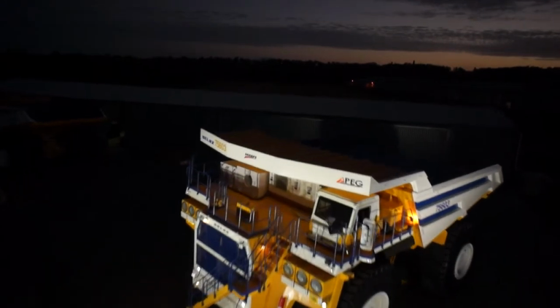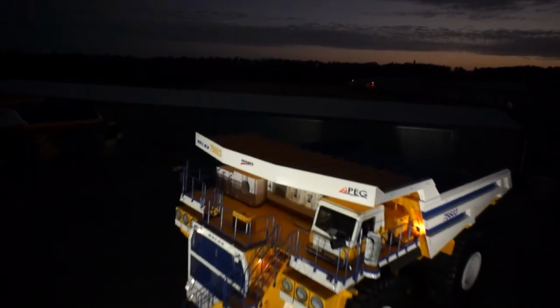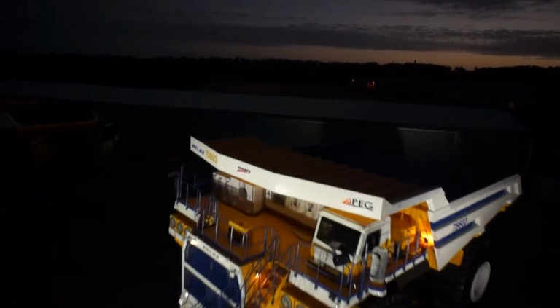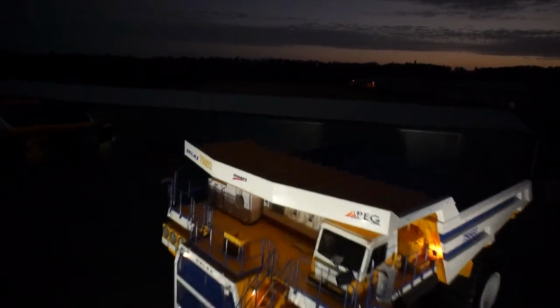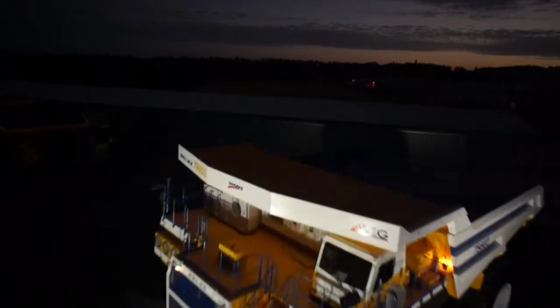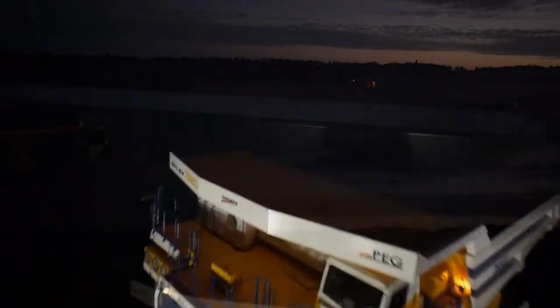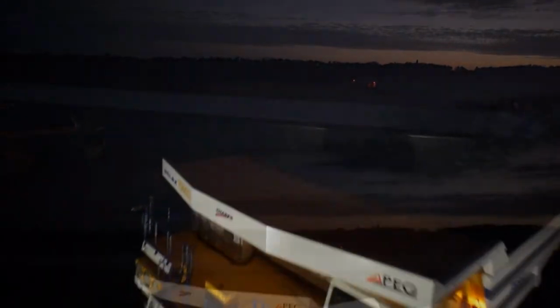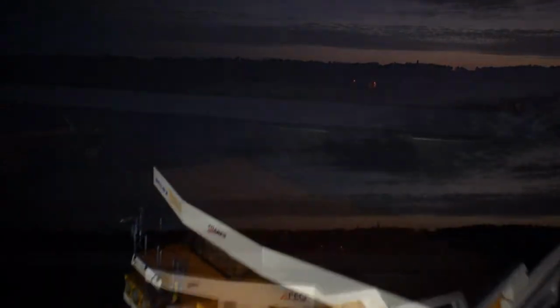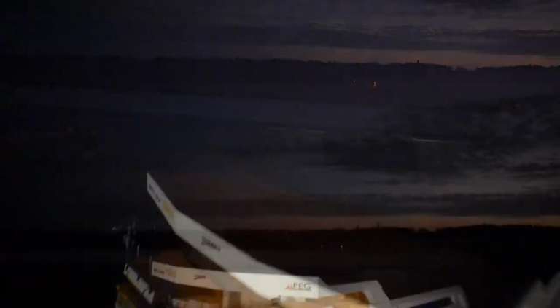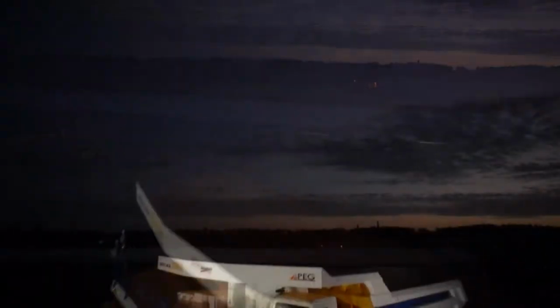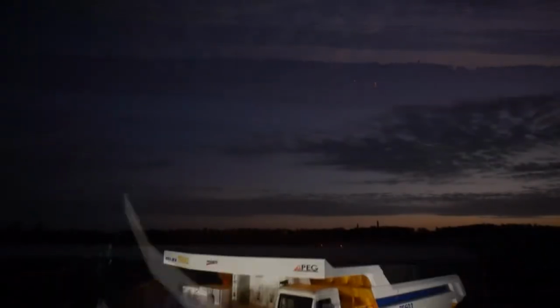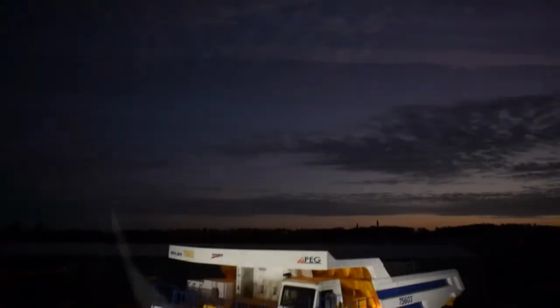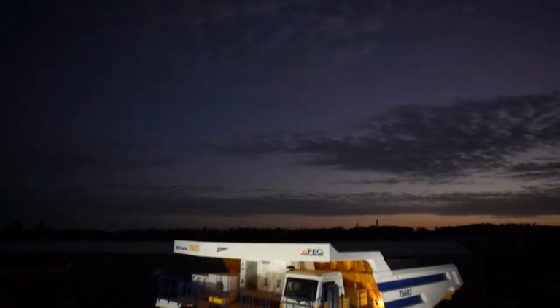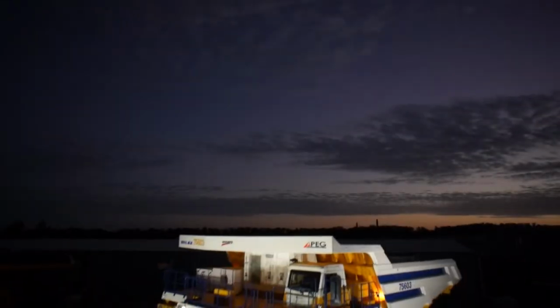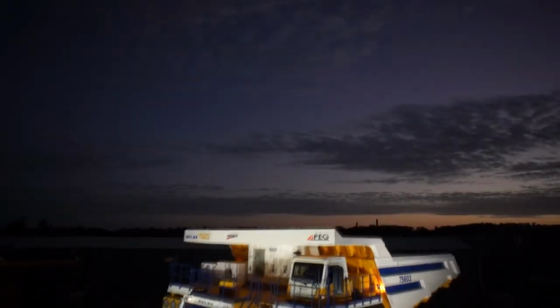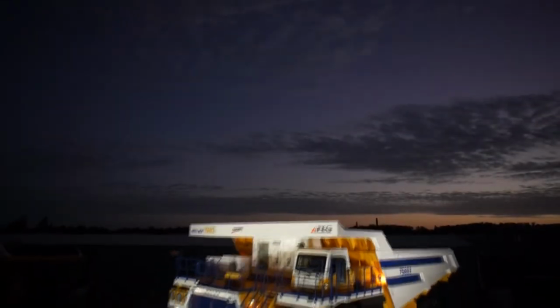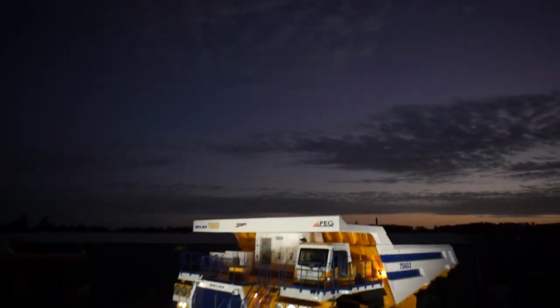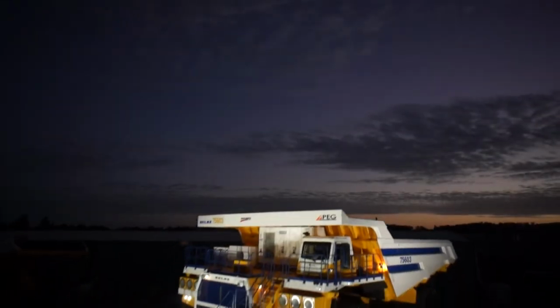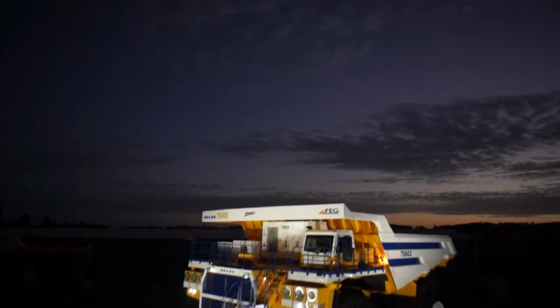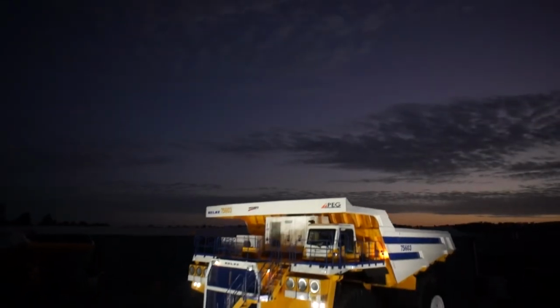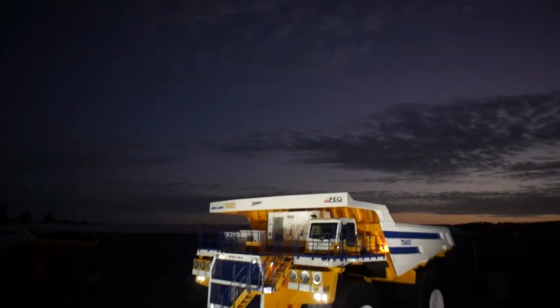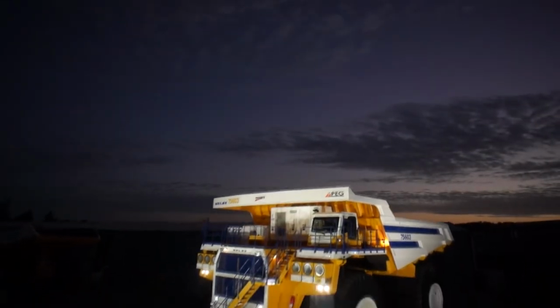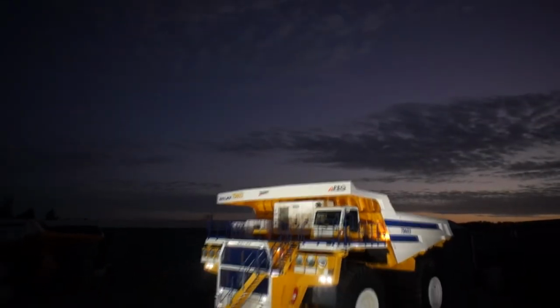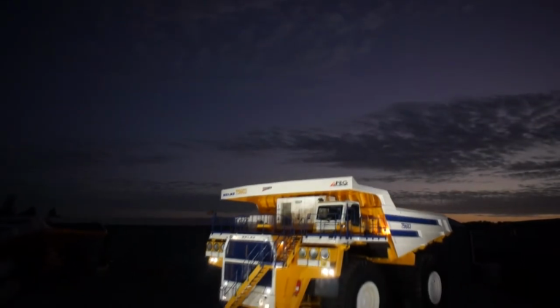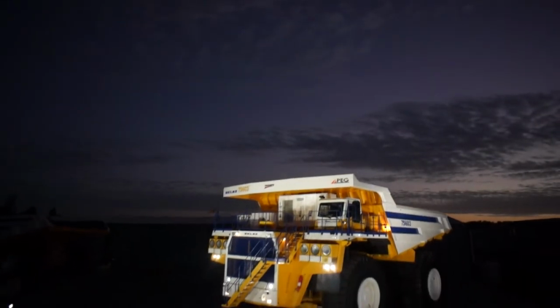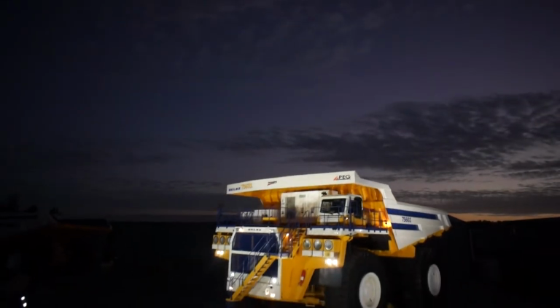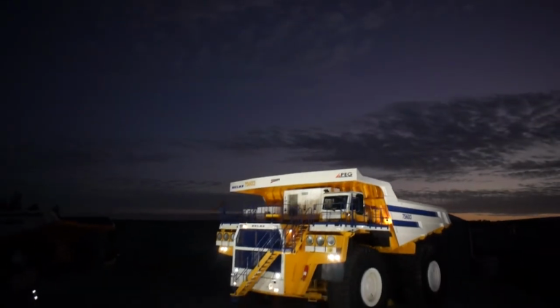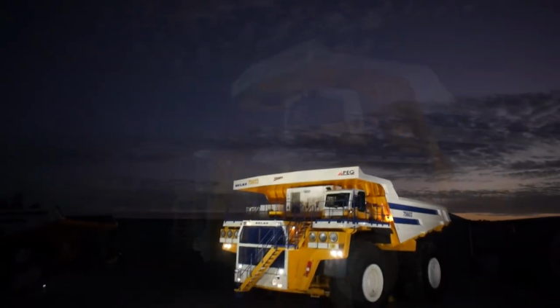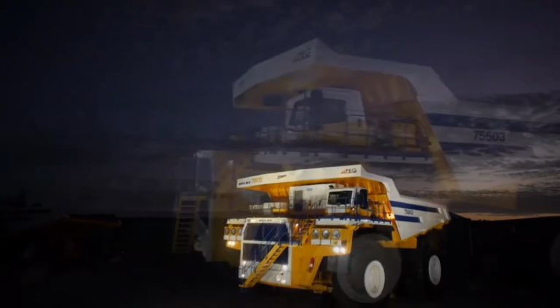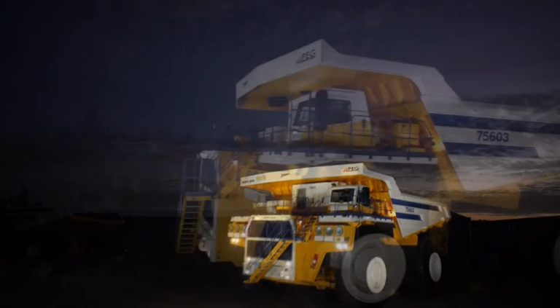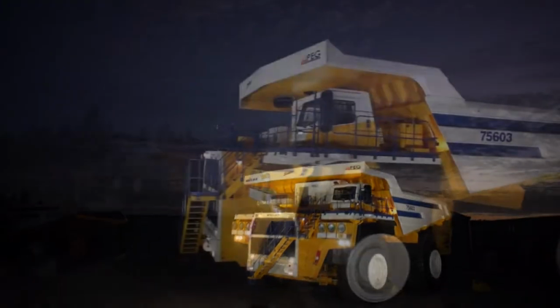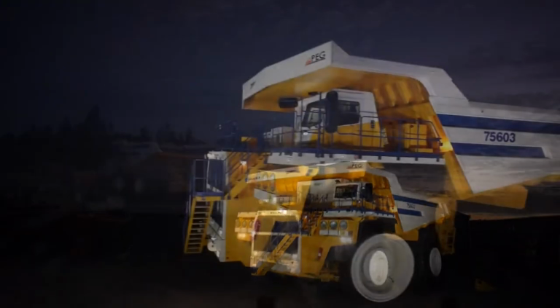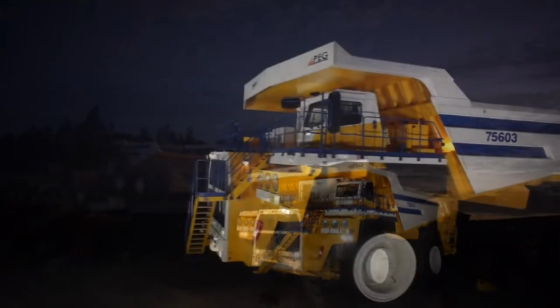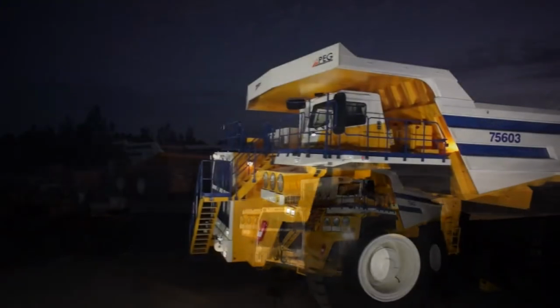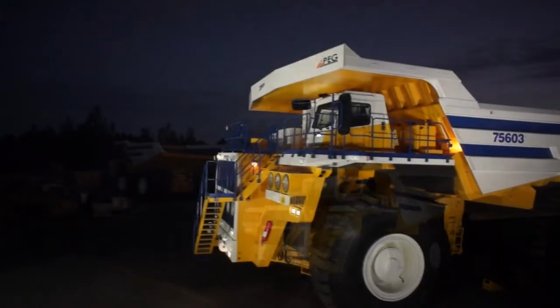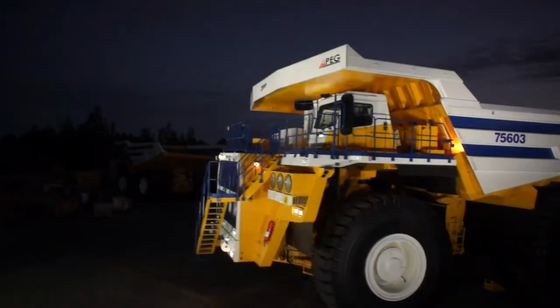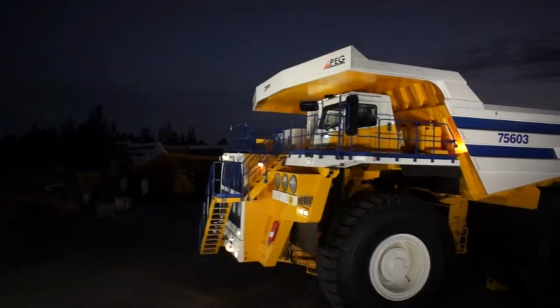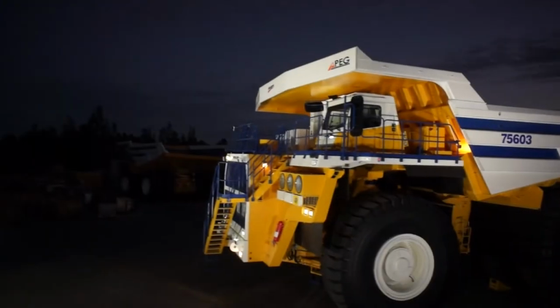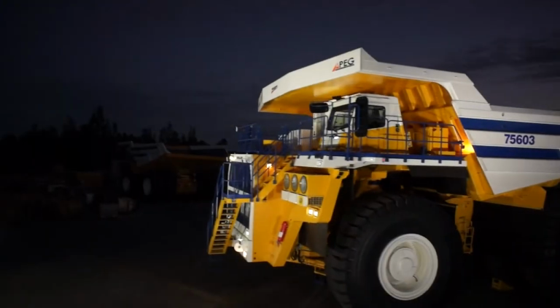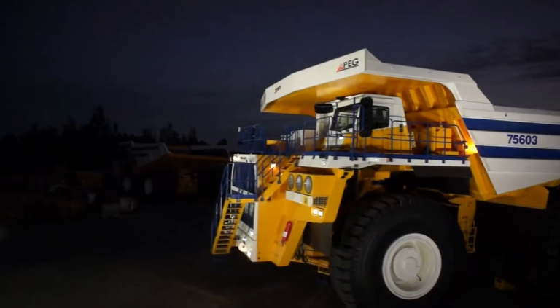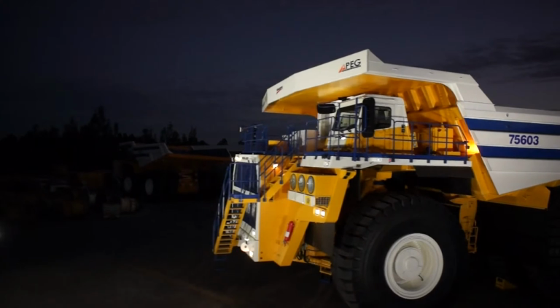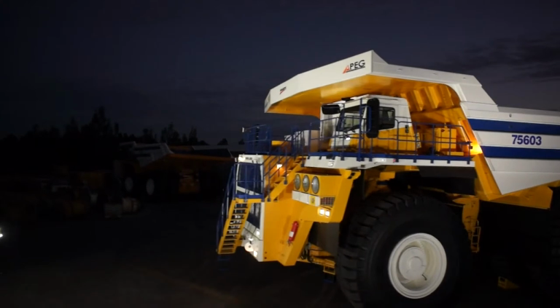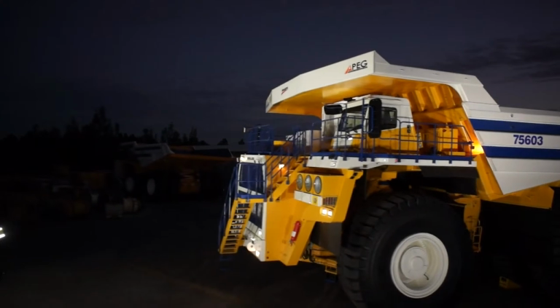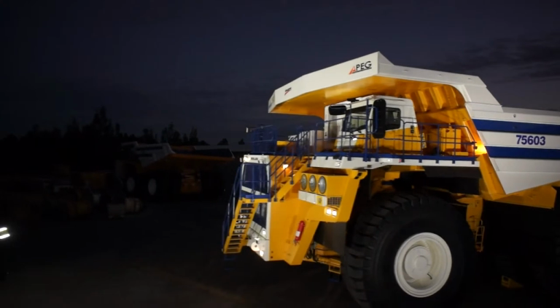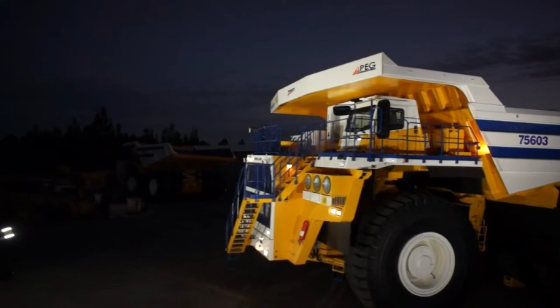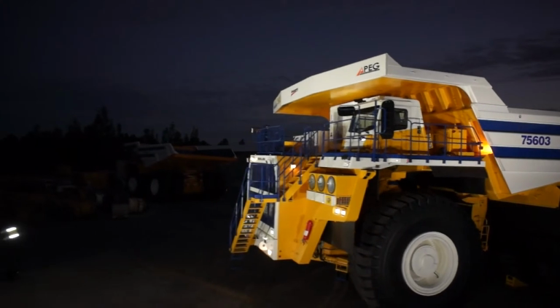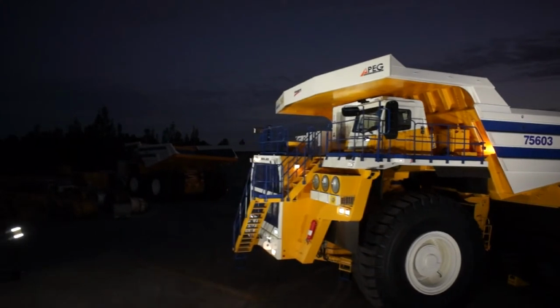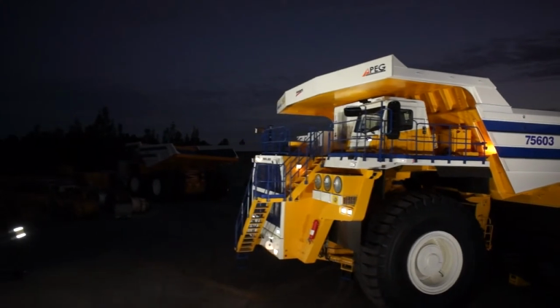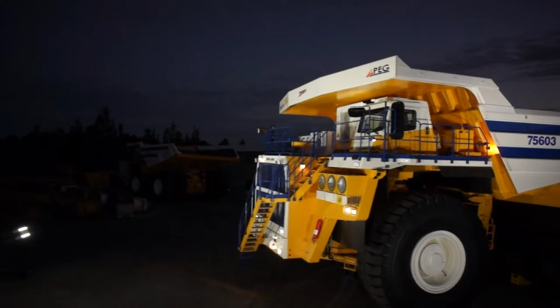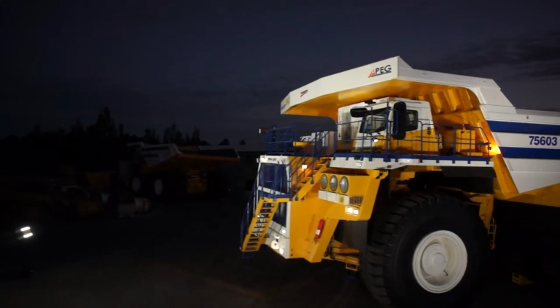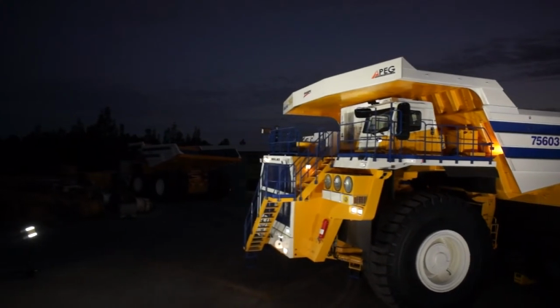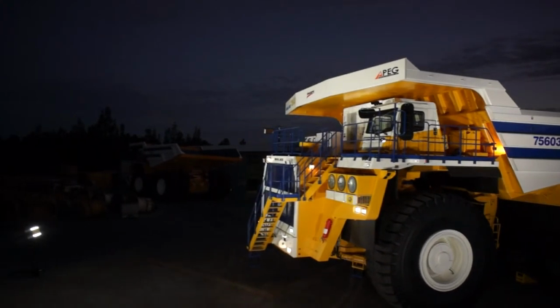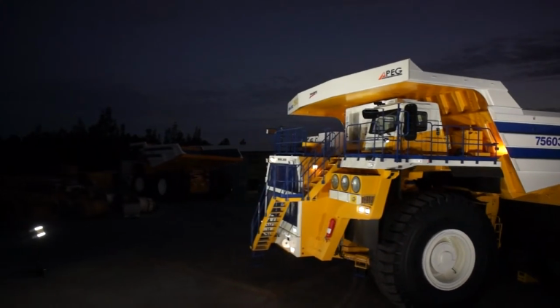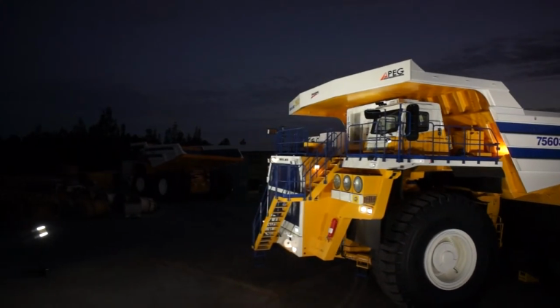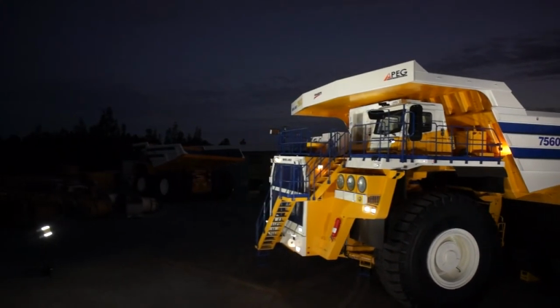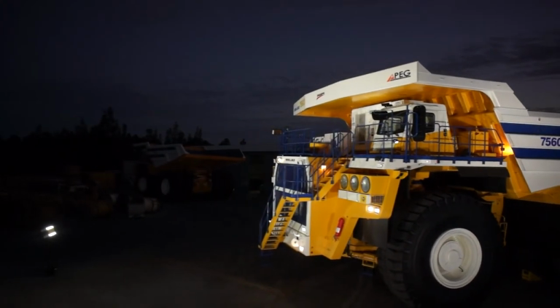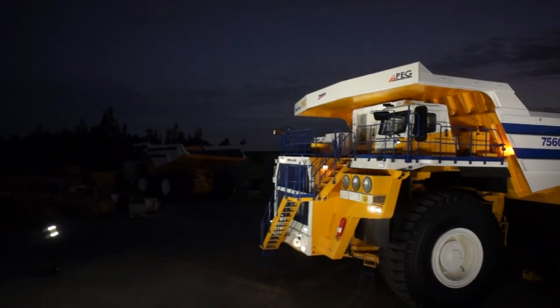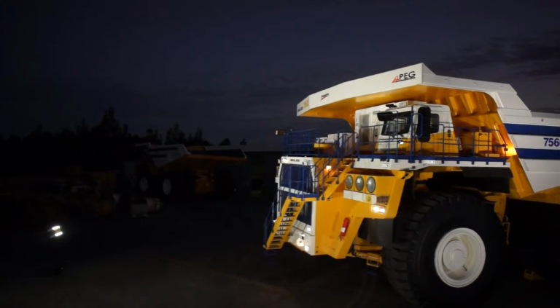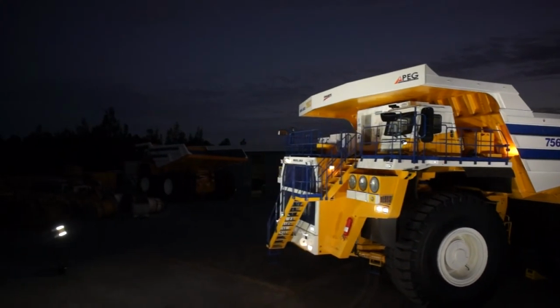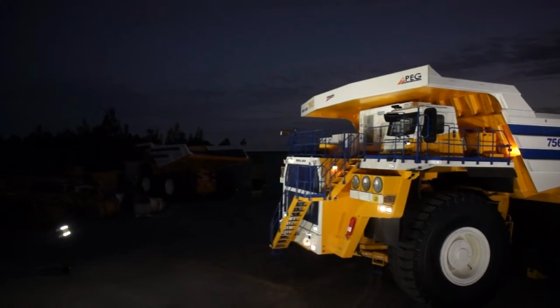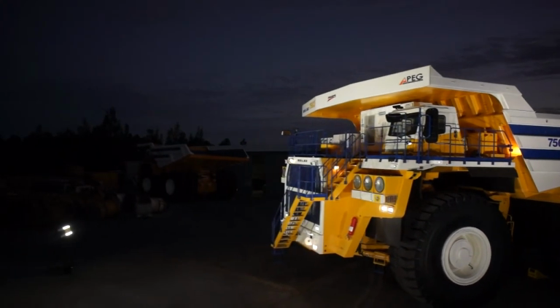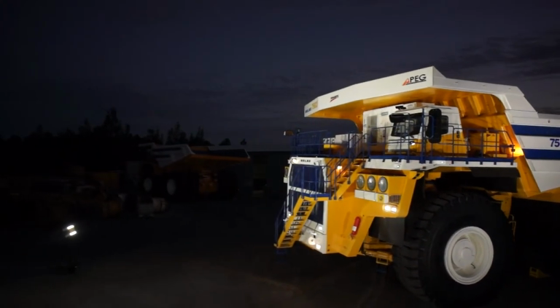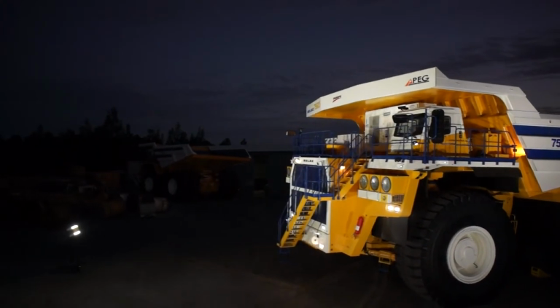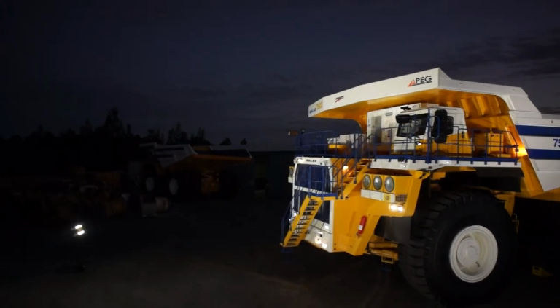Designed specifically for mining, the Hyperloom is the ideal companion light for a range of mining and industrial applications.